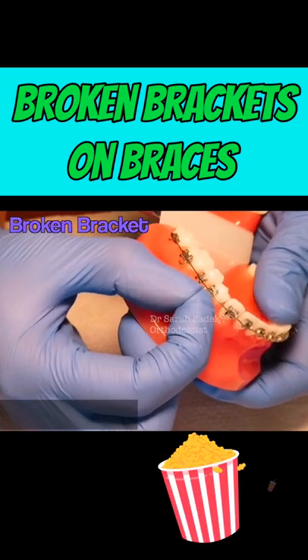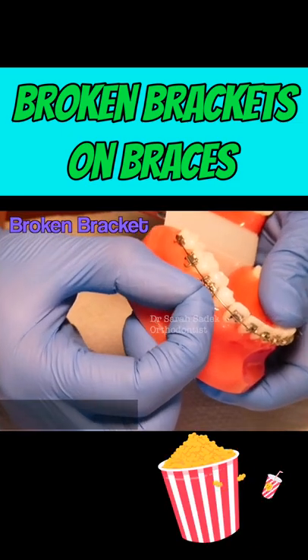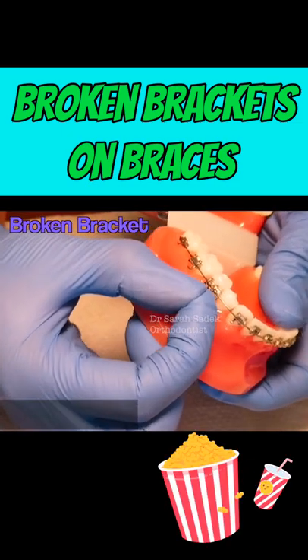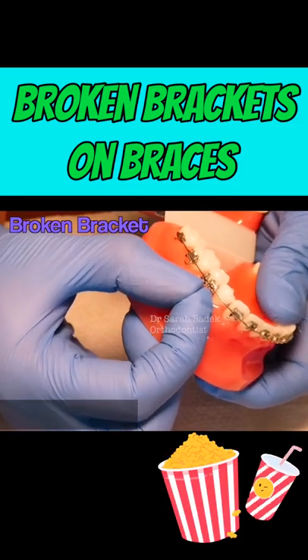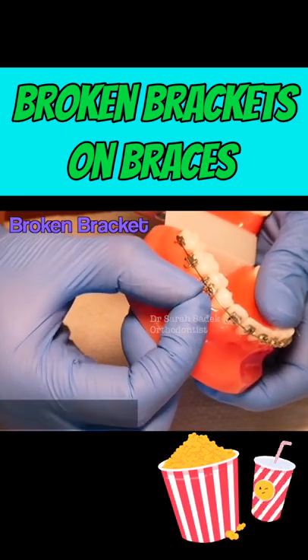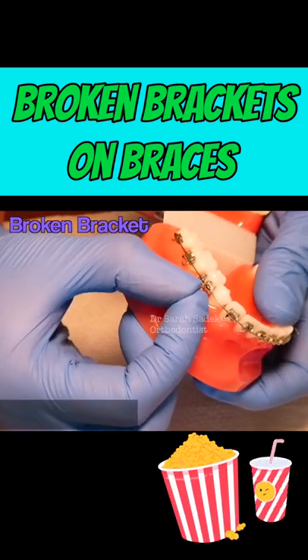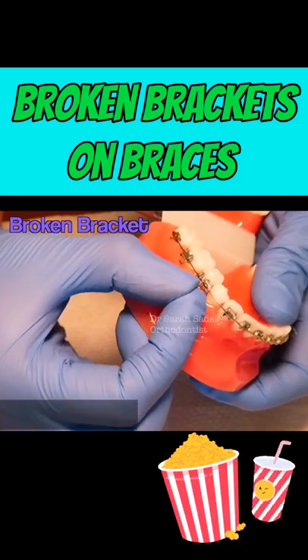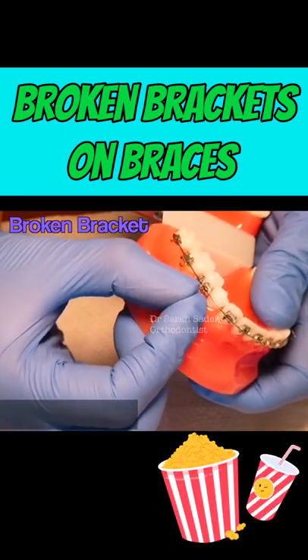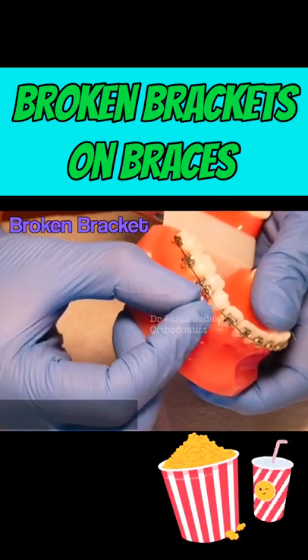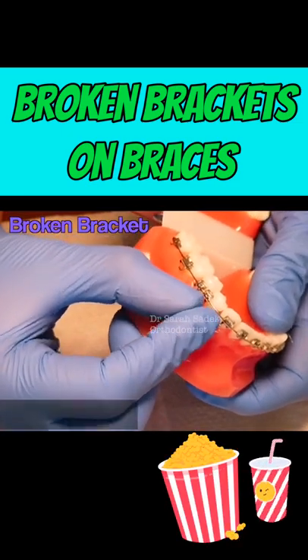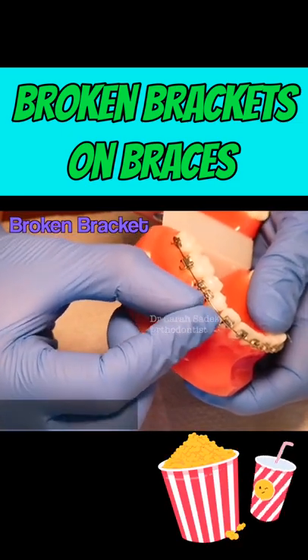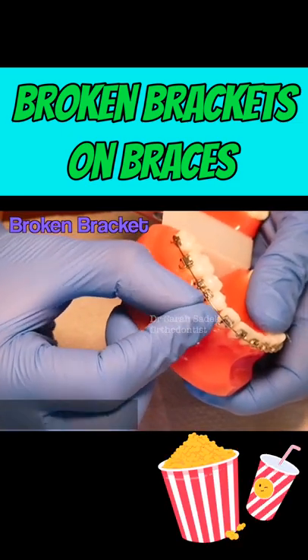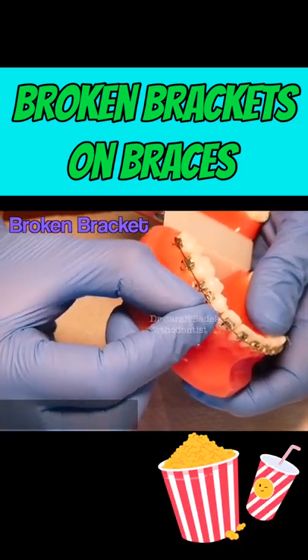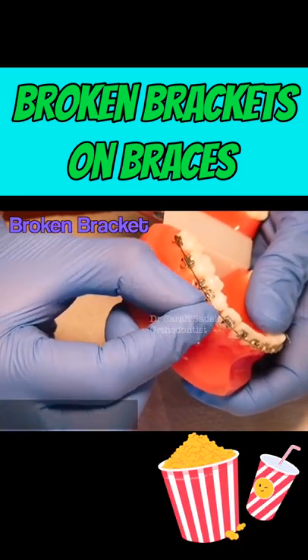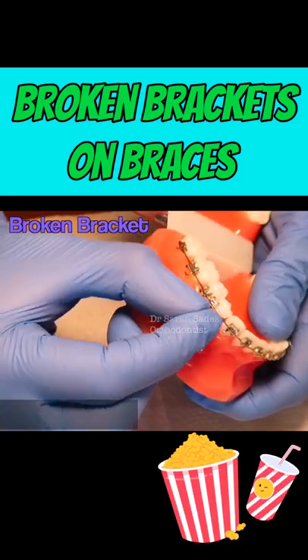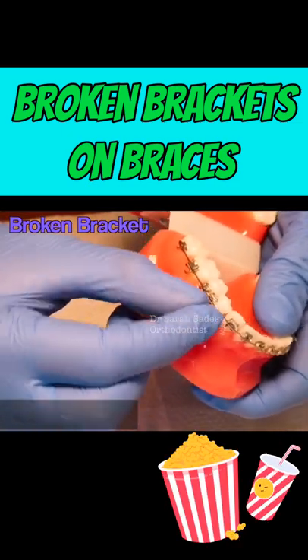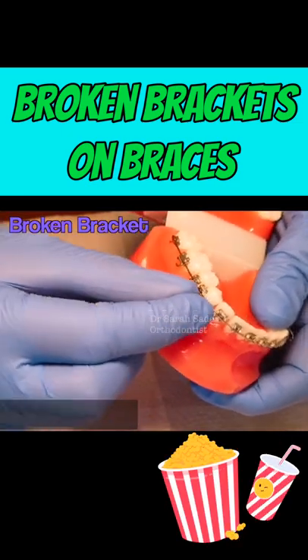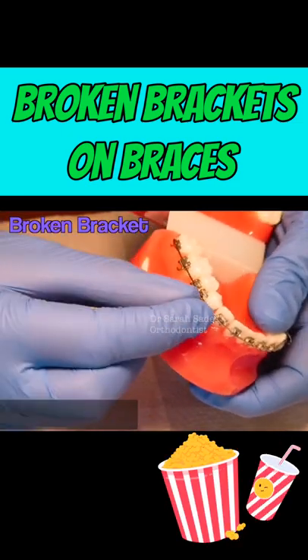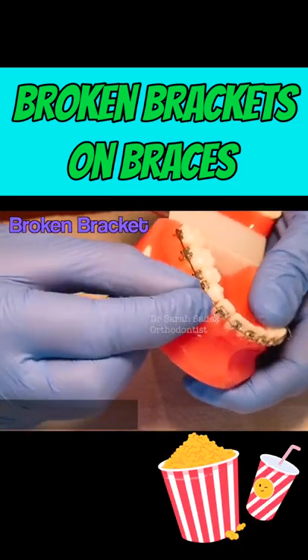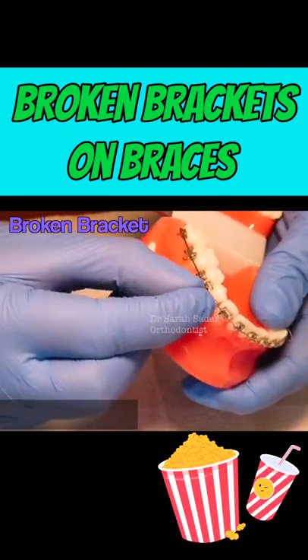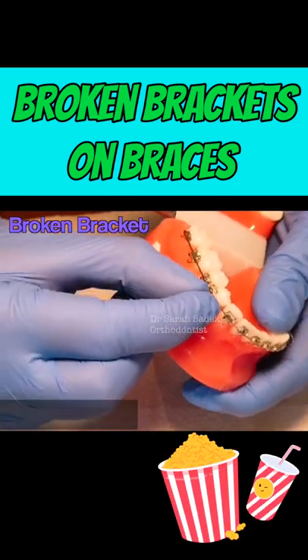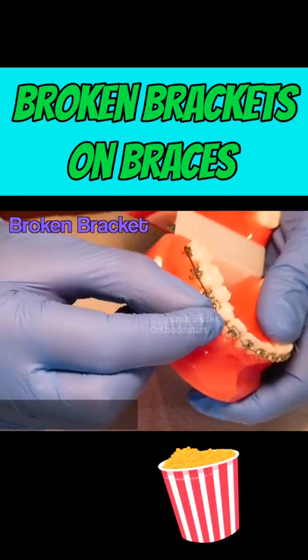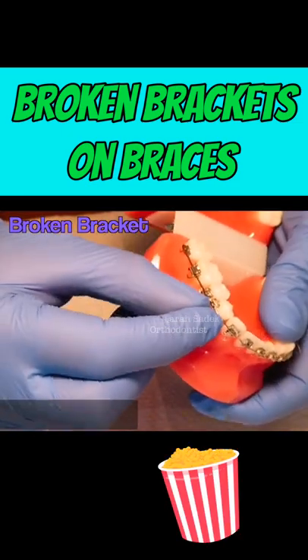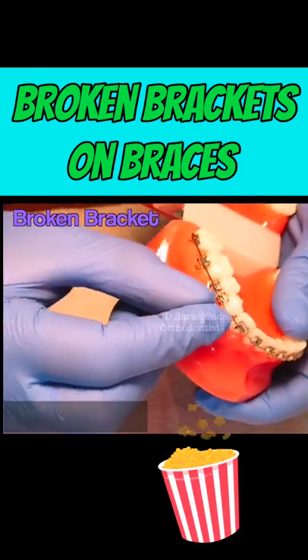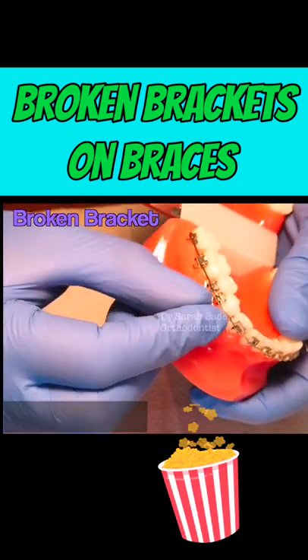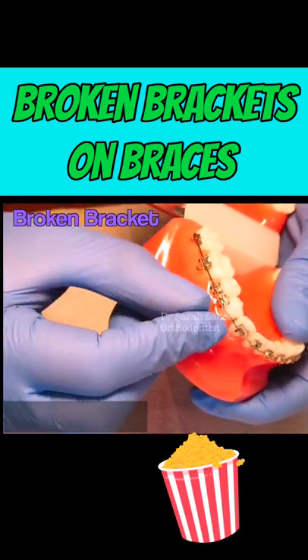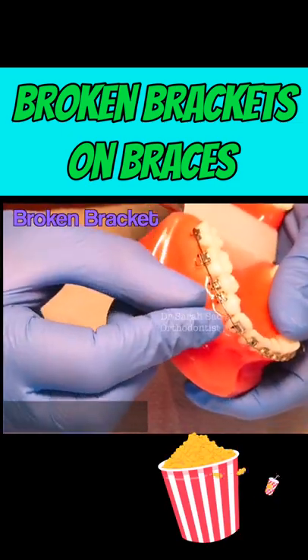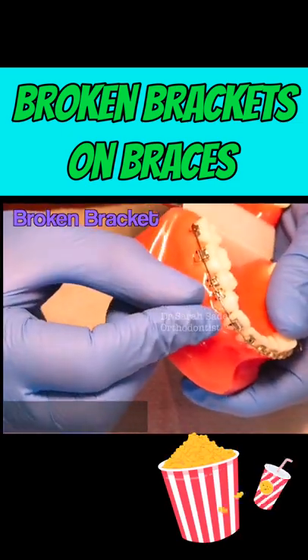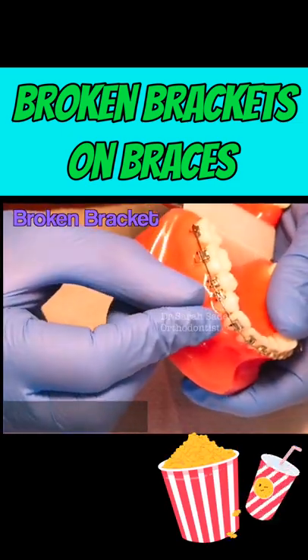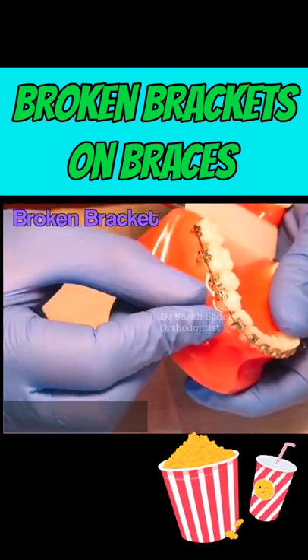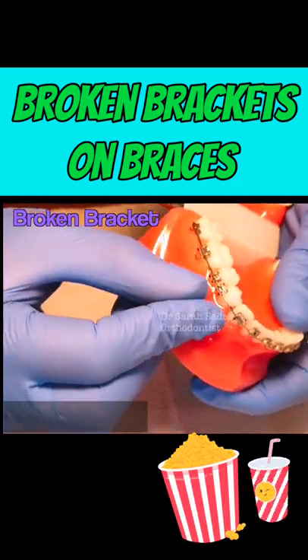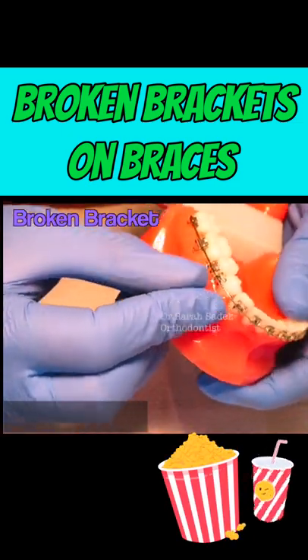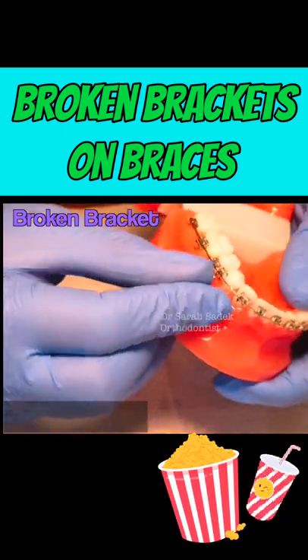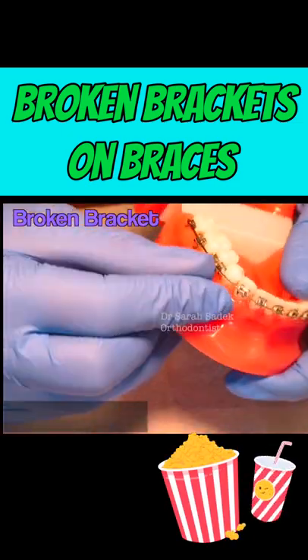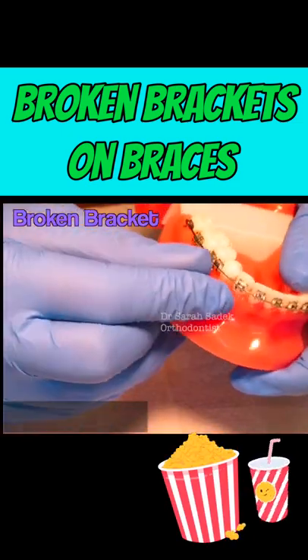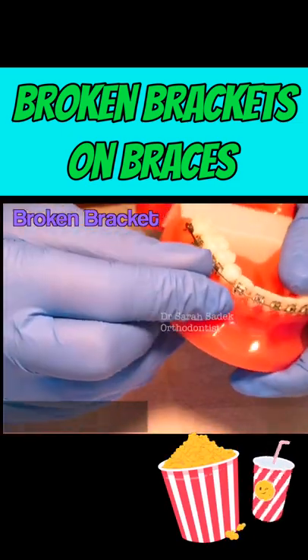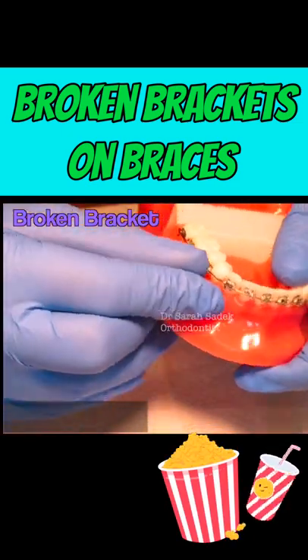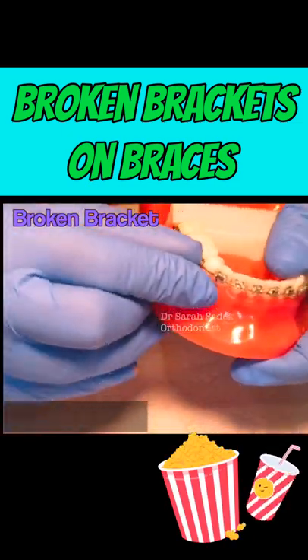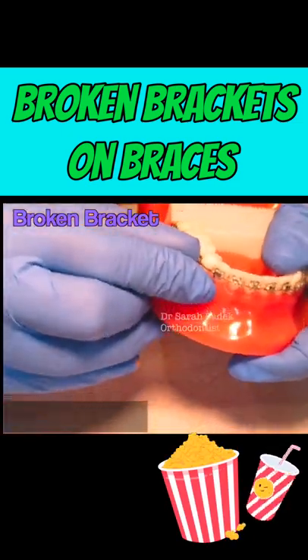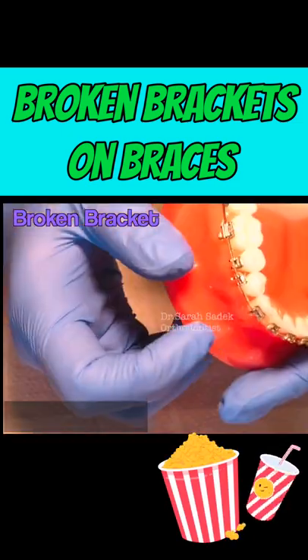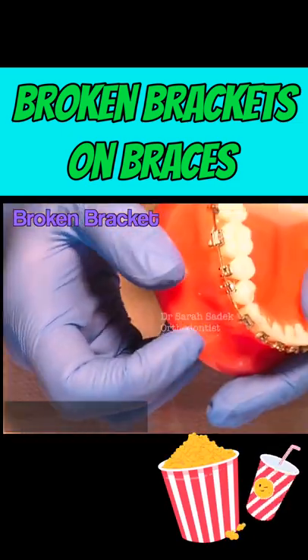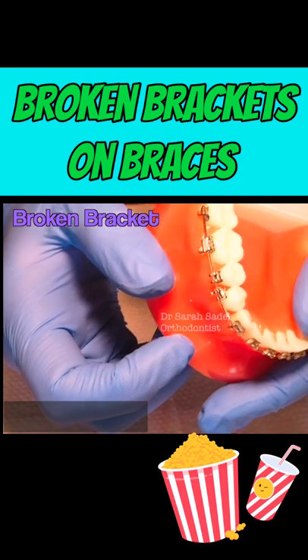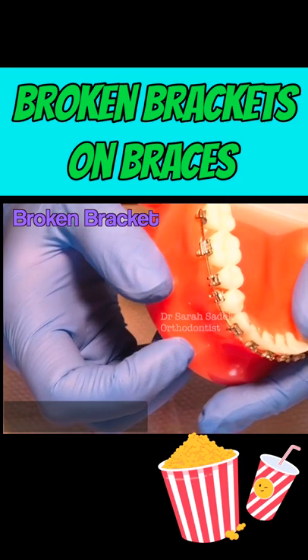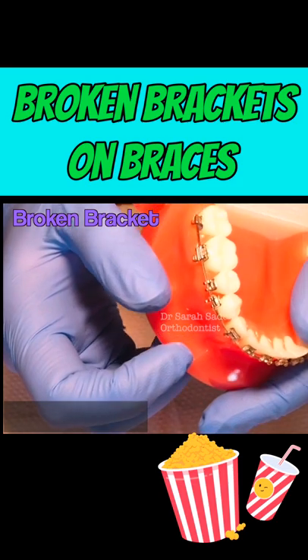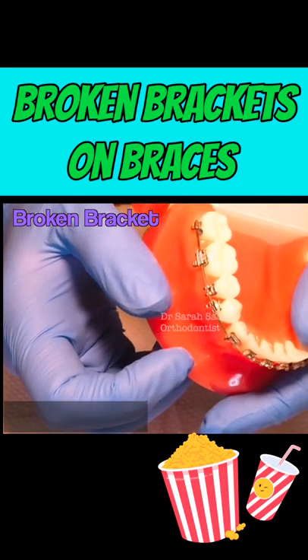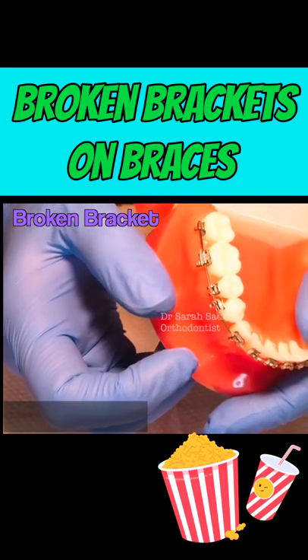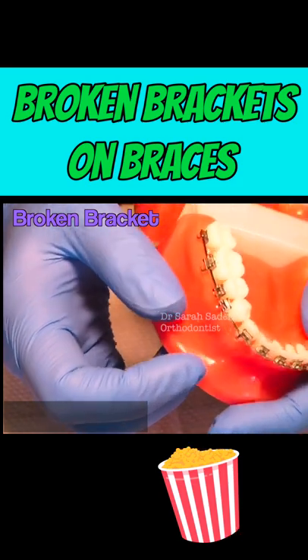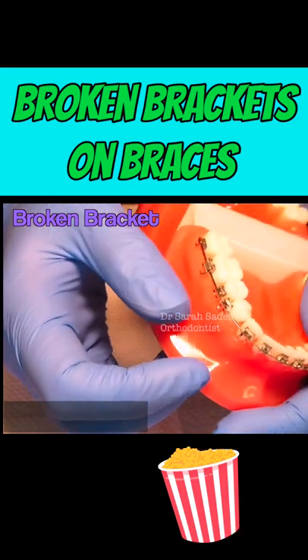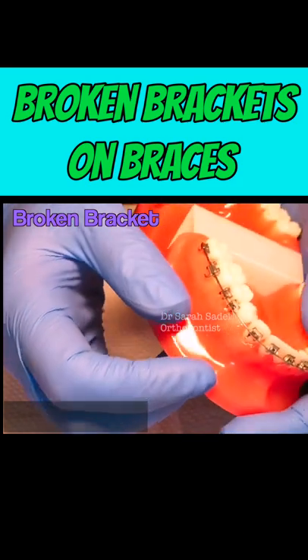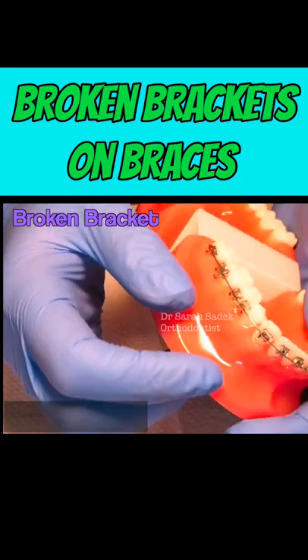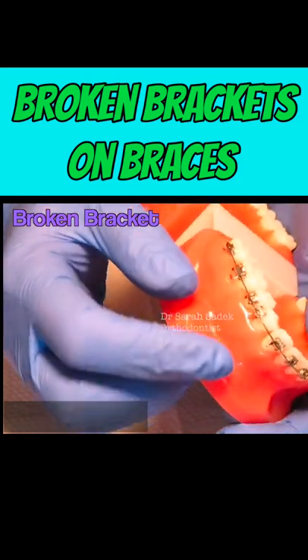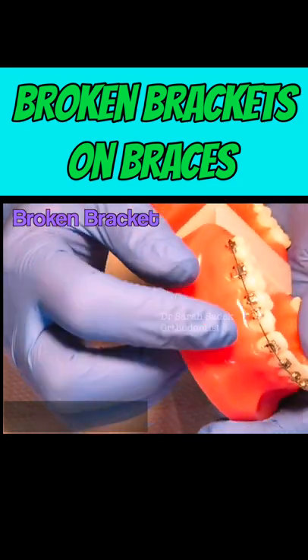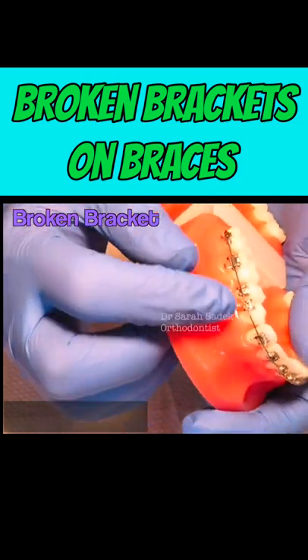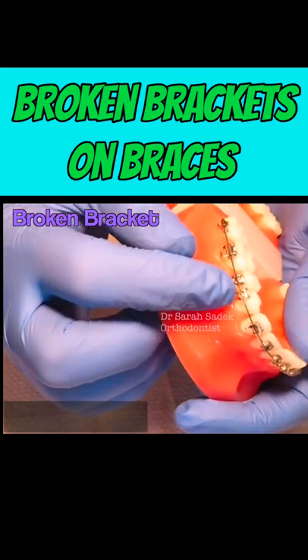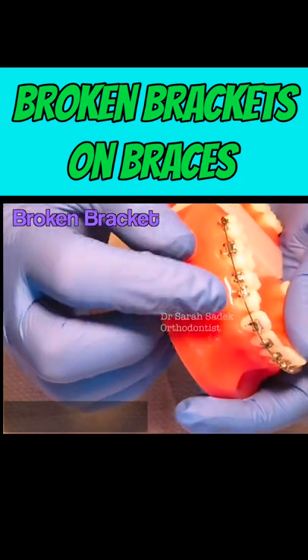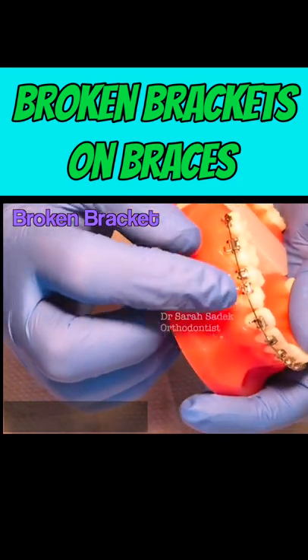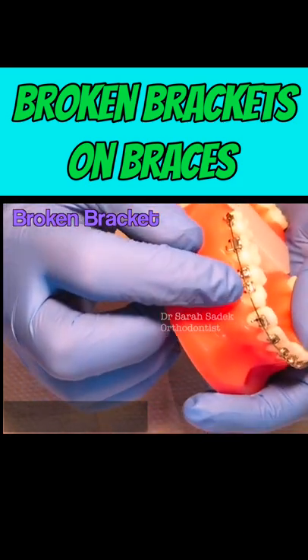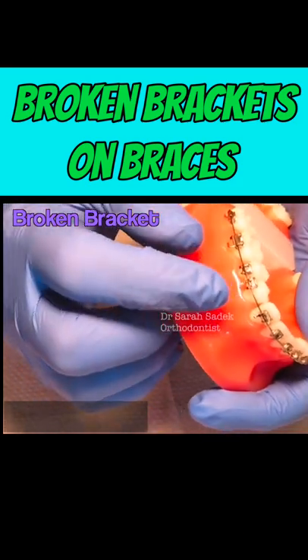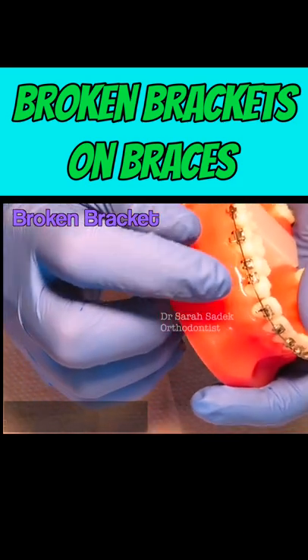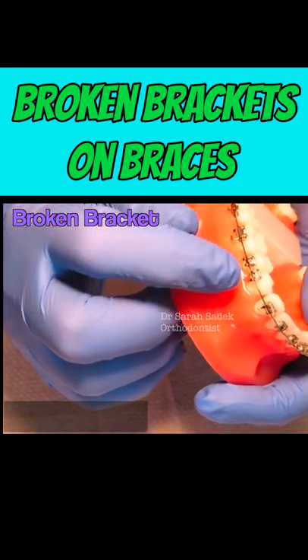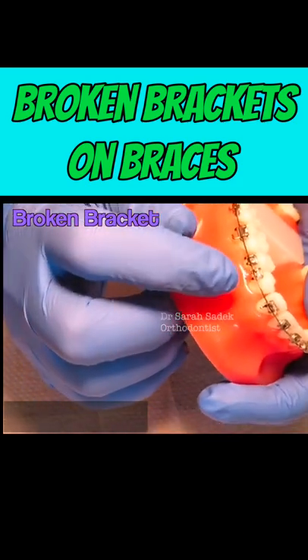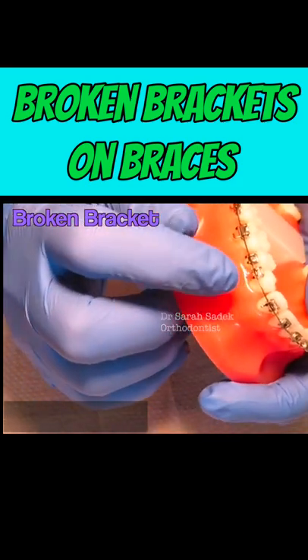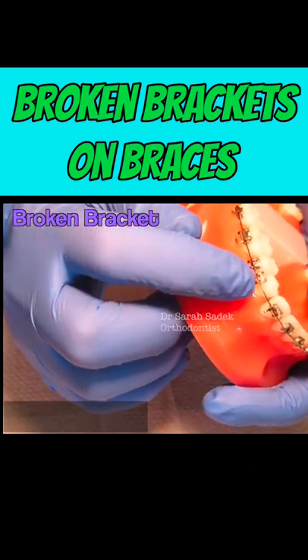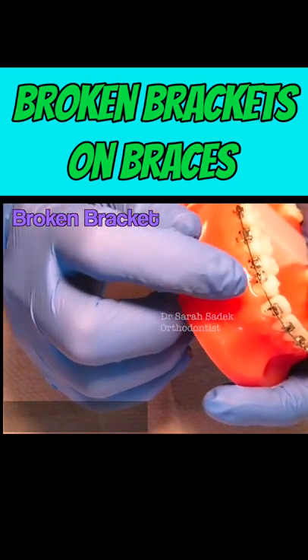One of the most common brace problems are broken brackets, and left unrepaired for a prolonged period, it can delay your treatment progress.